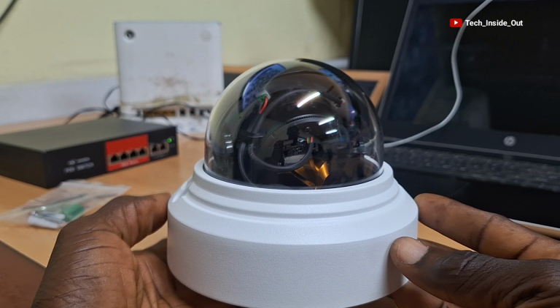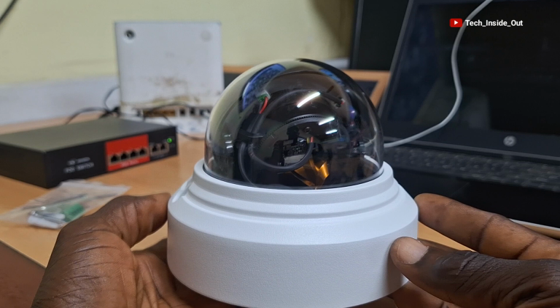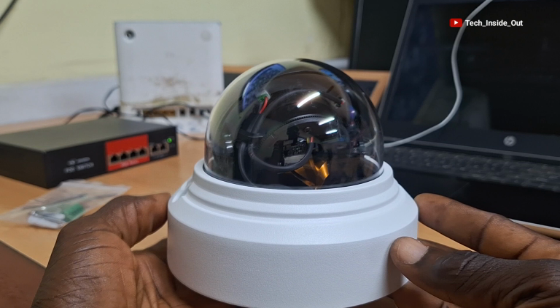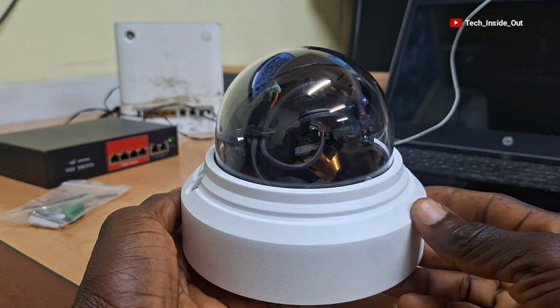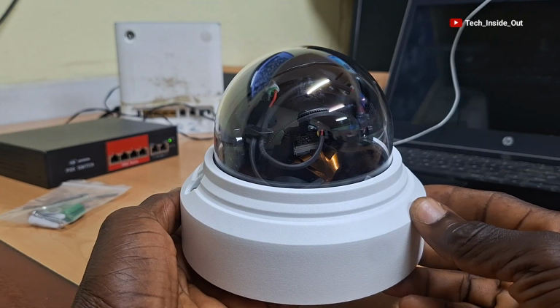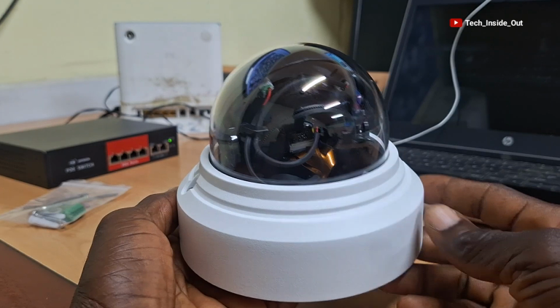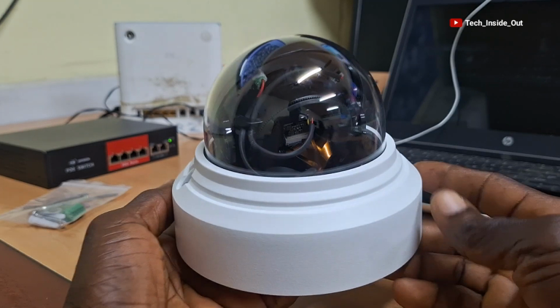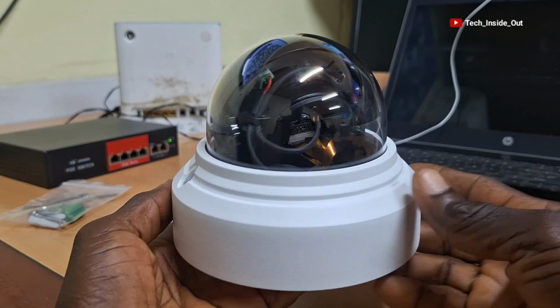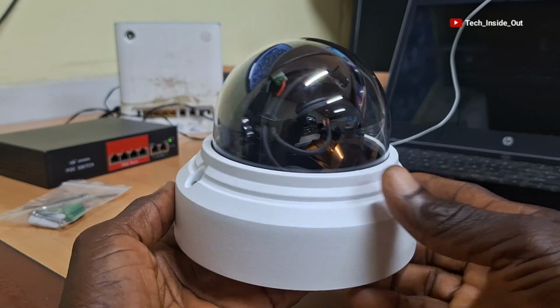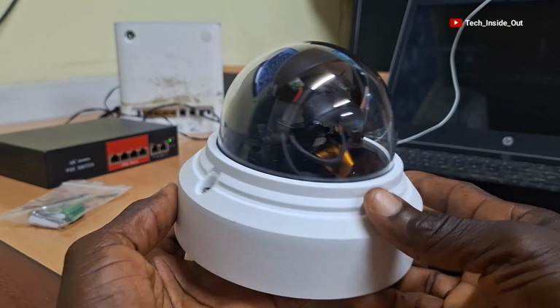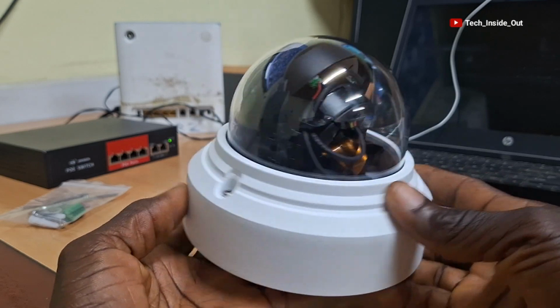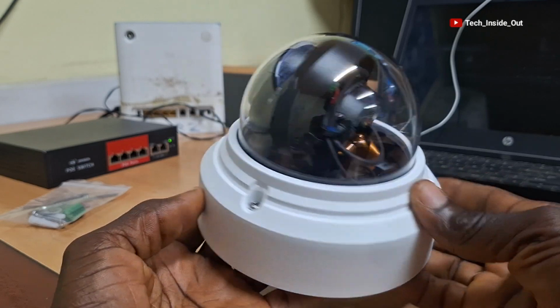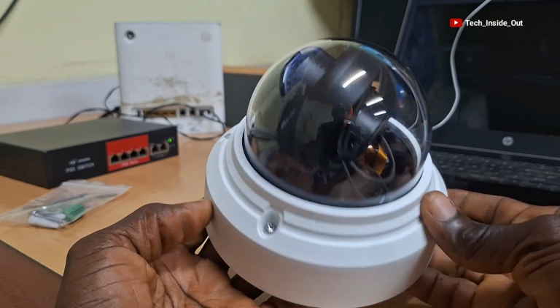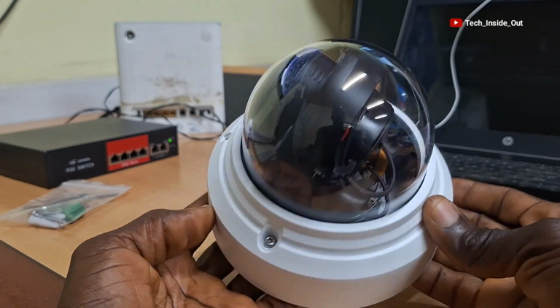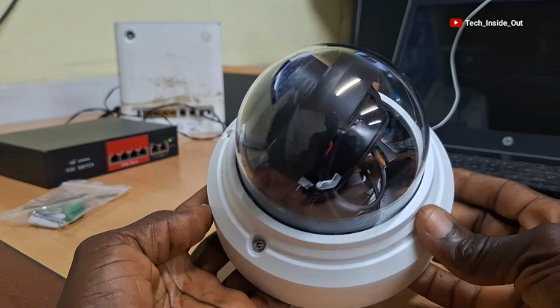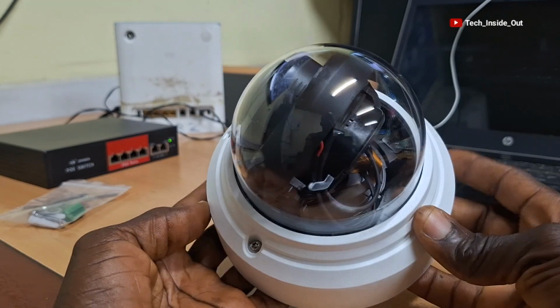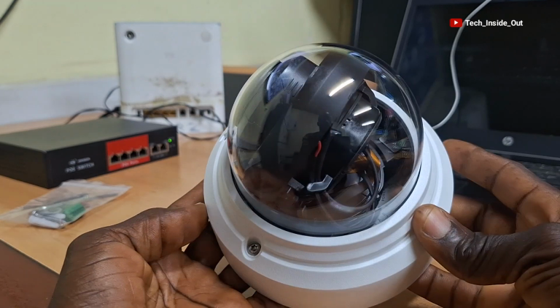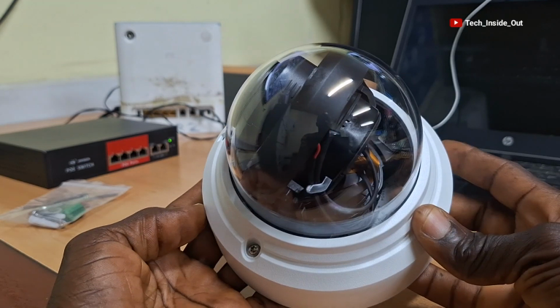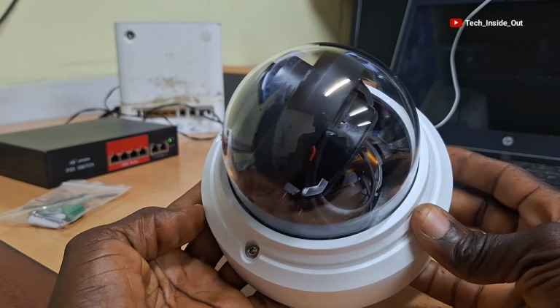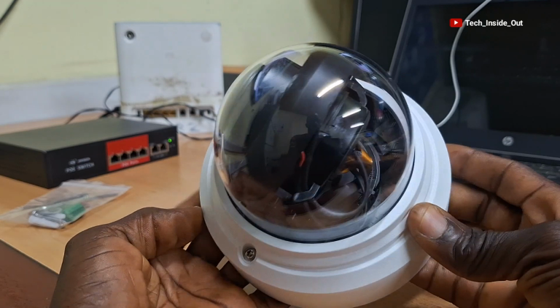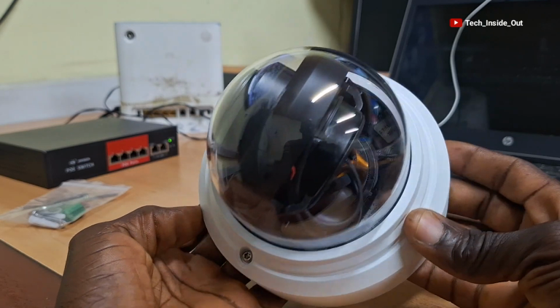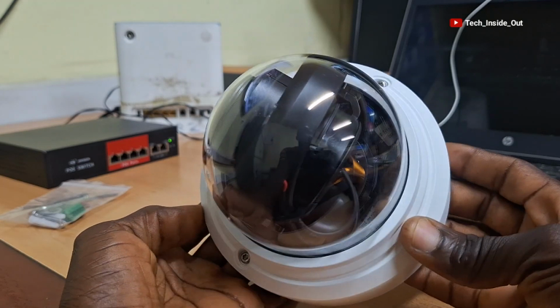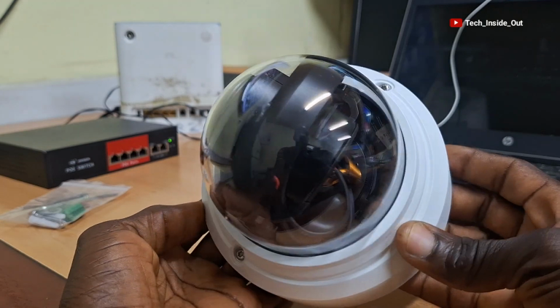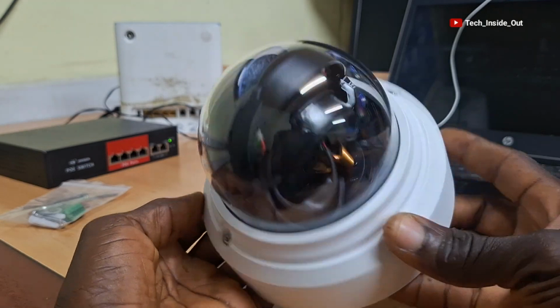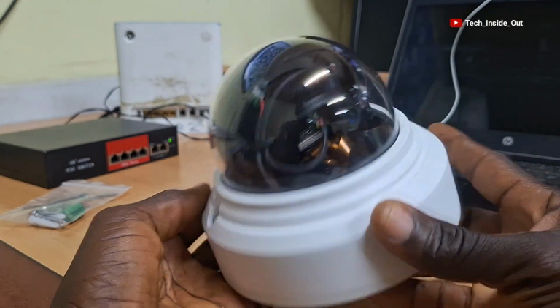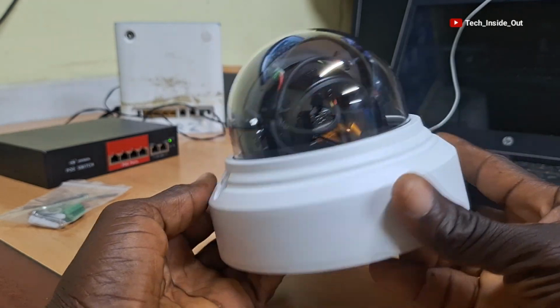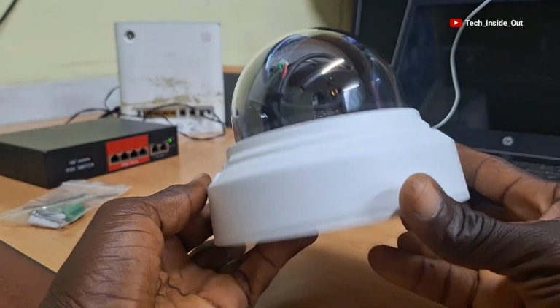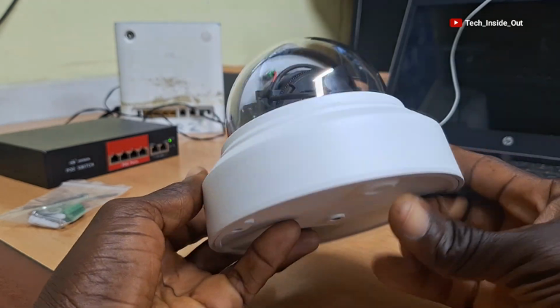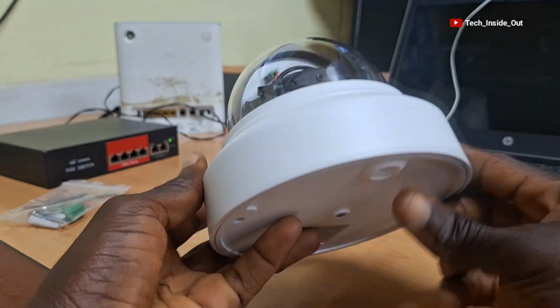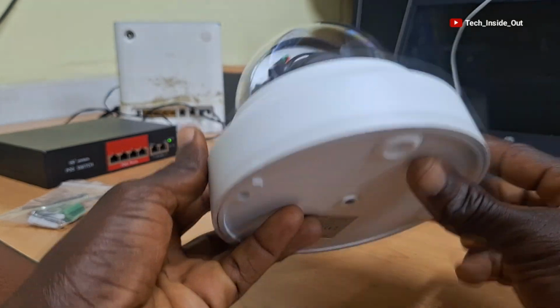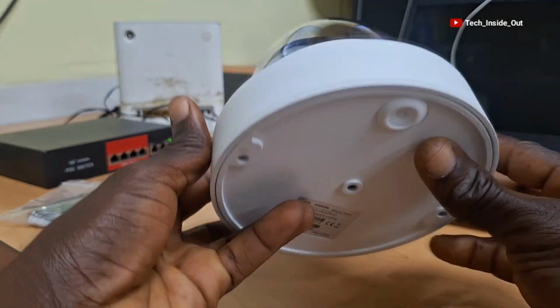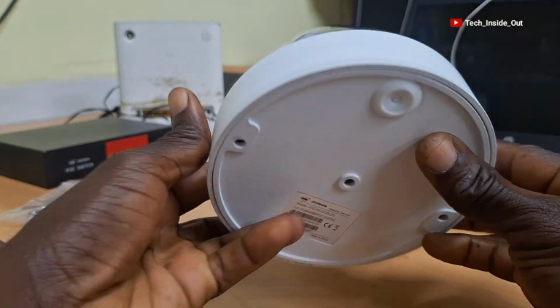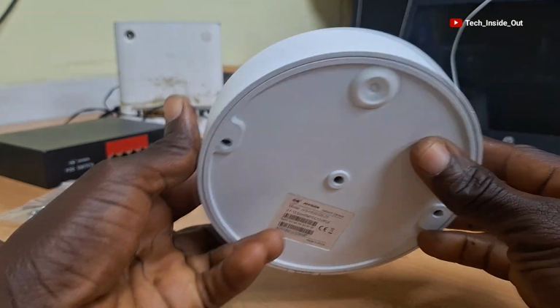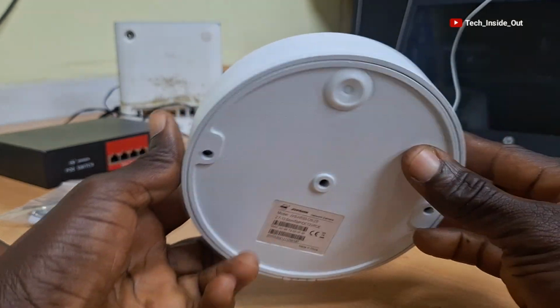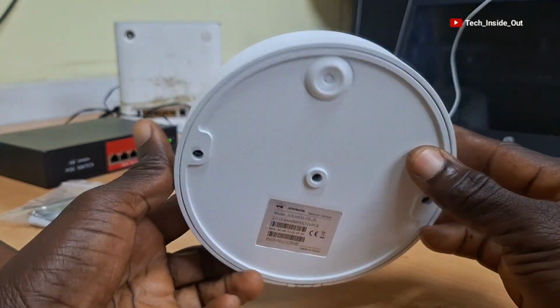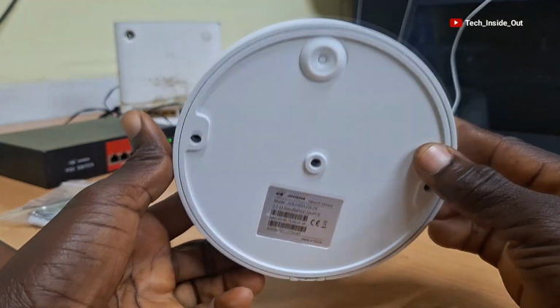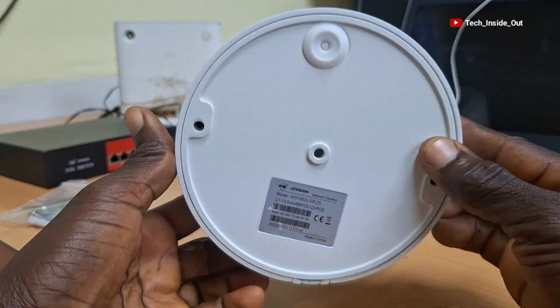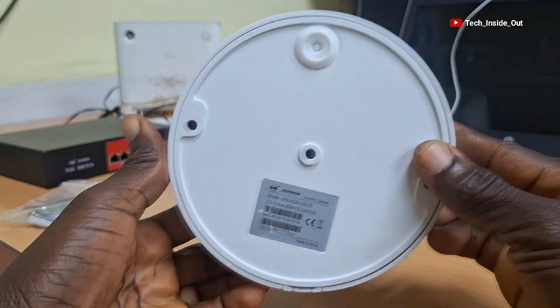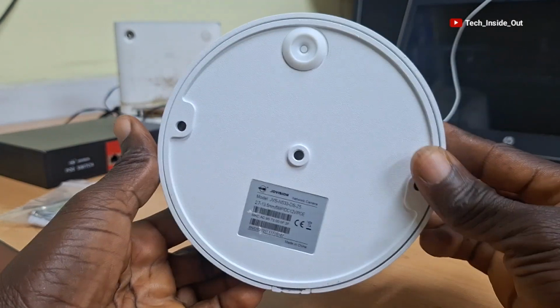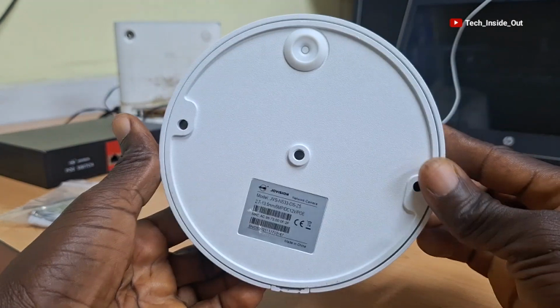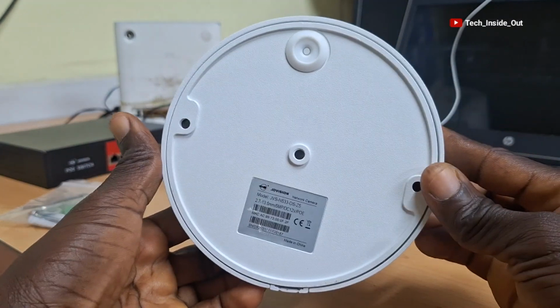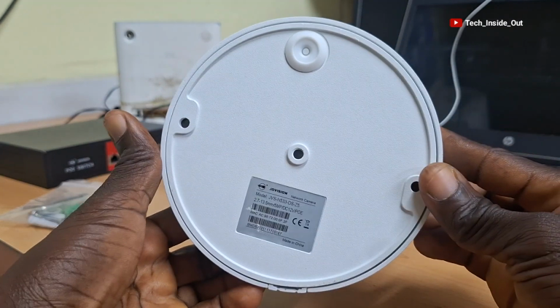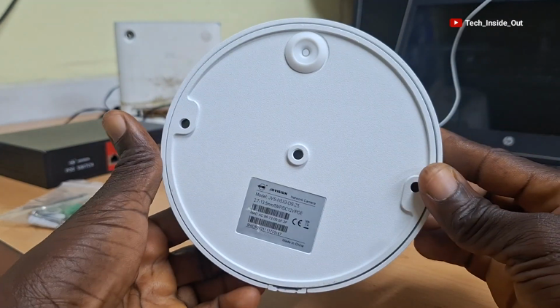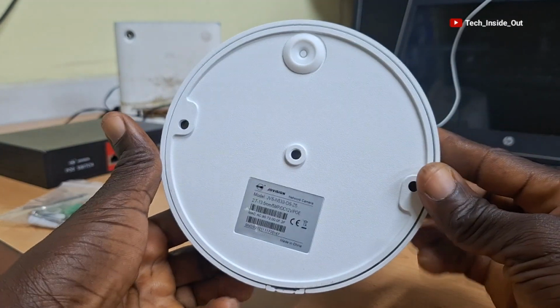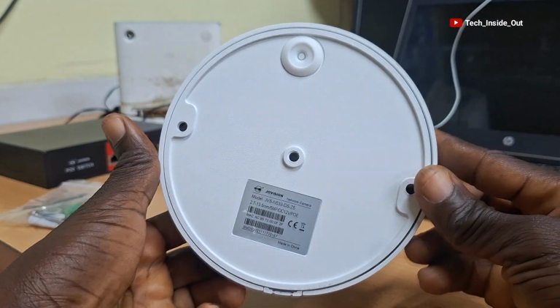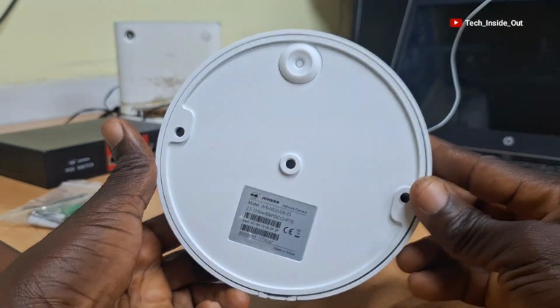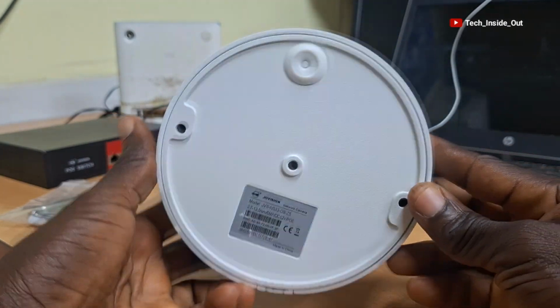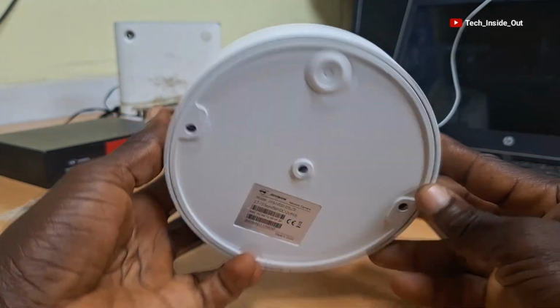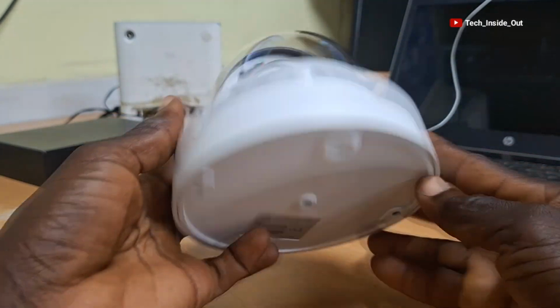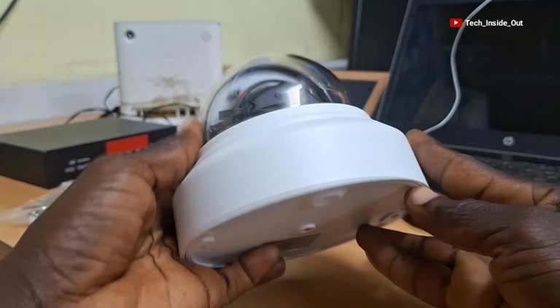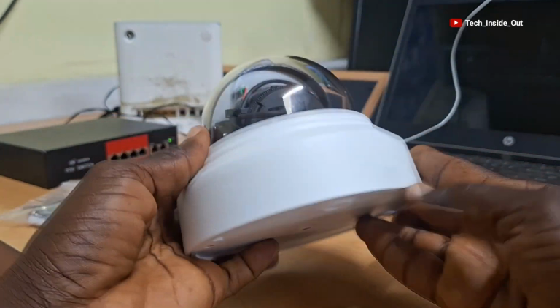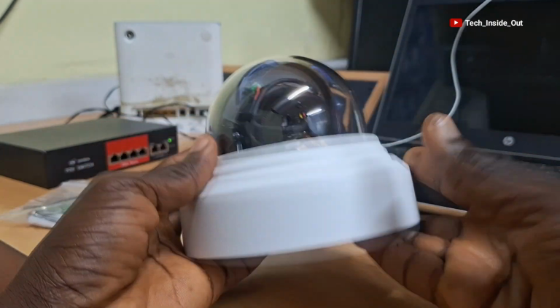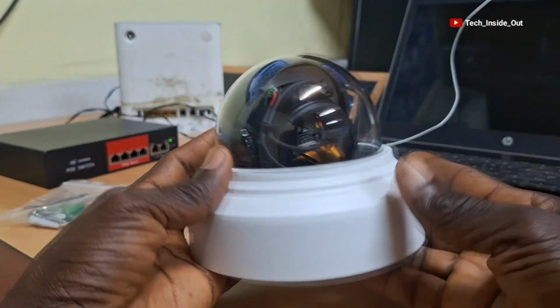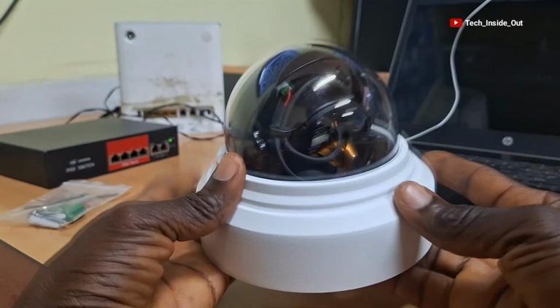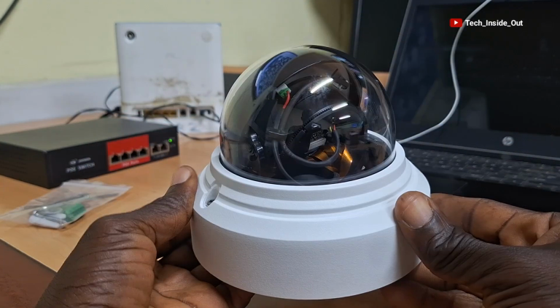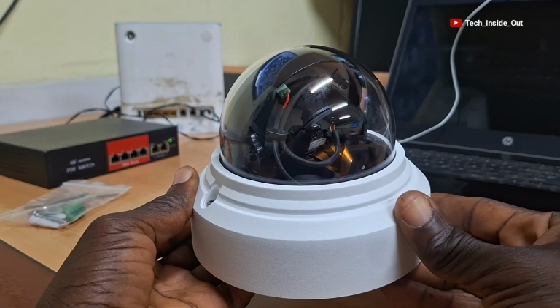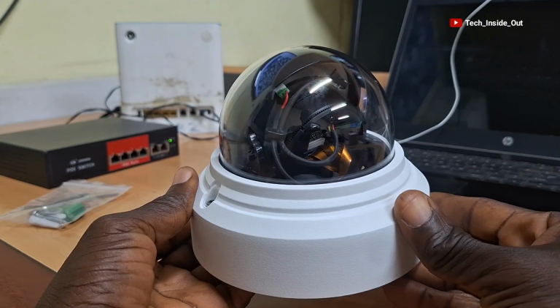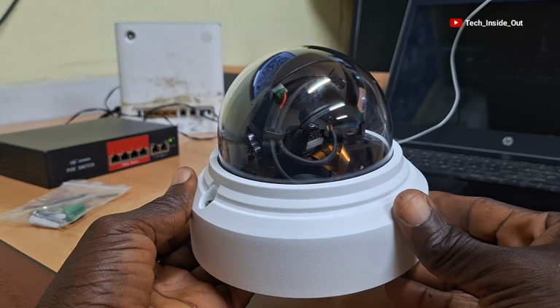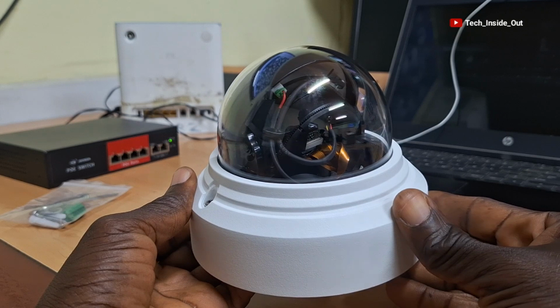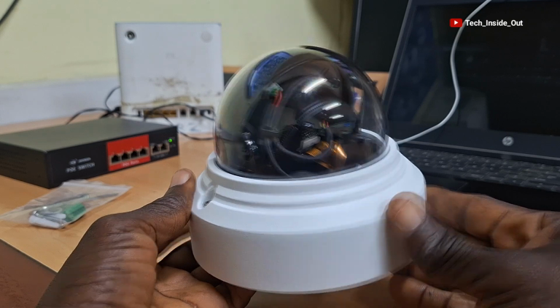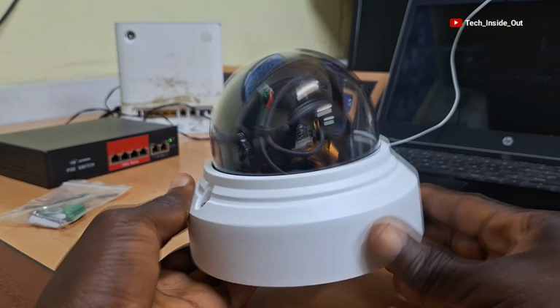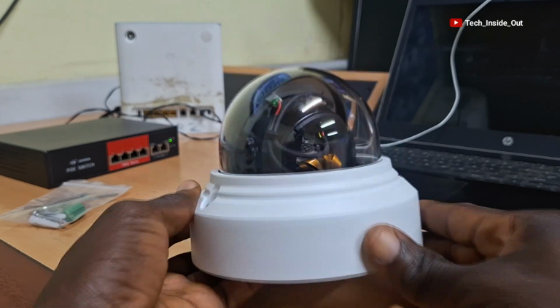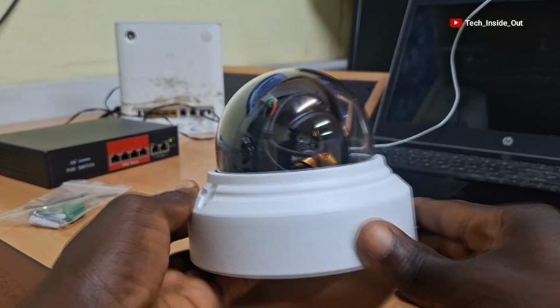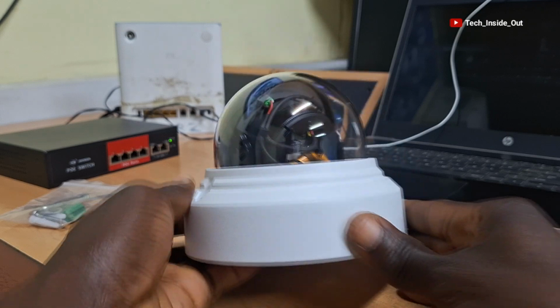If you look around it, it is cable-less, but it is not a wireless camera. It is indeed a wired camera.